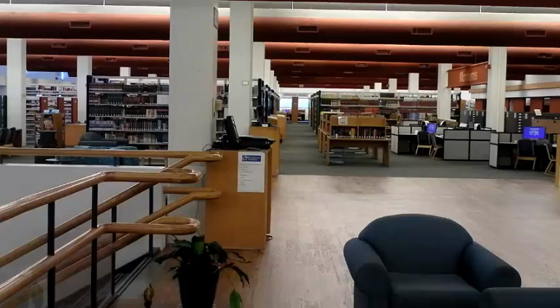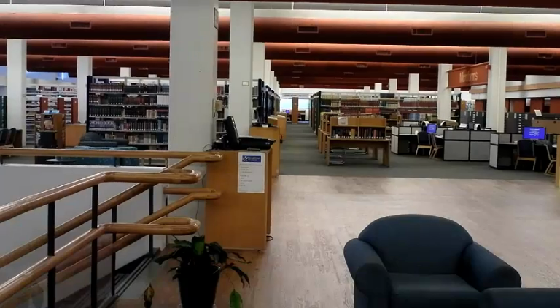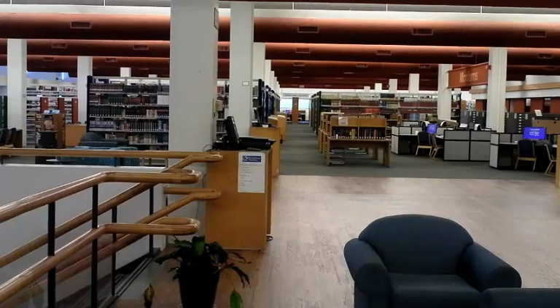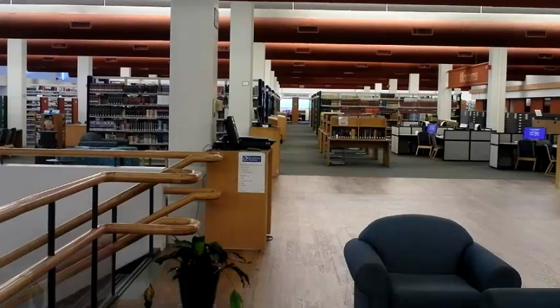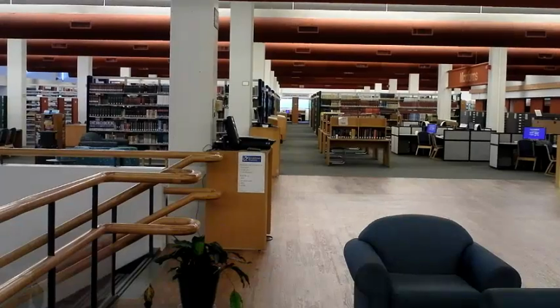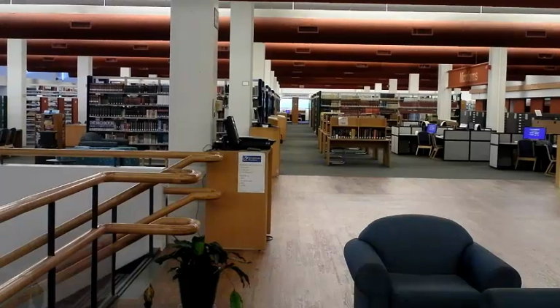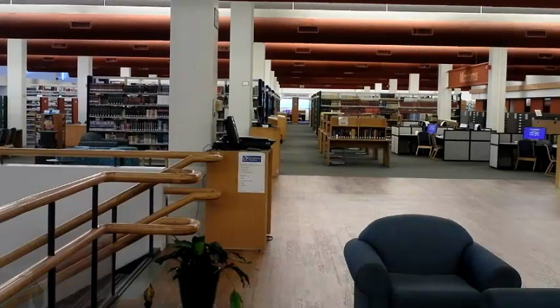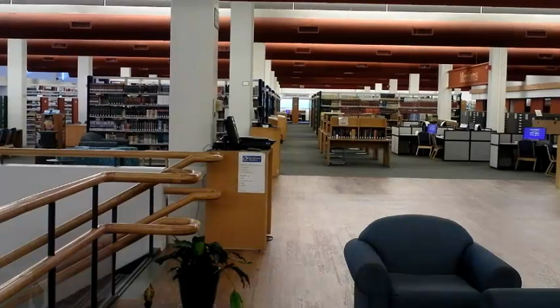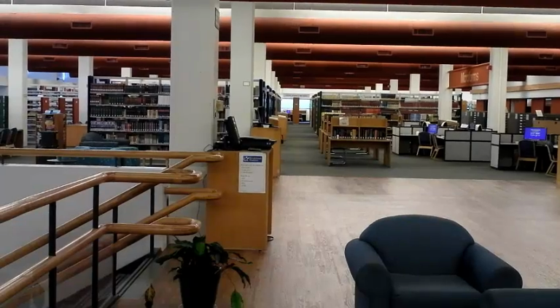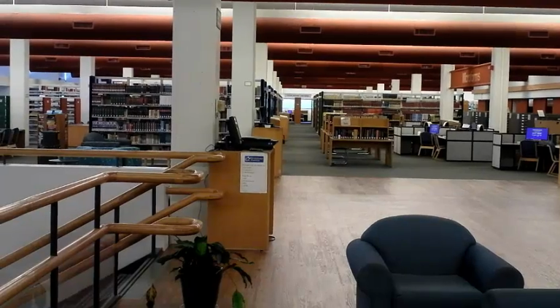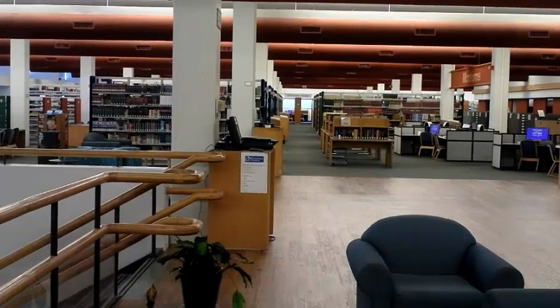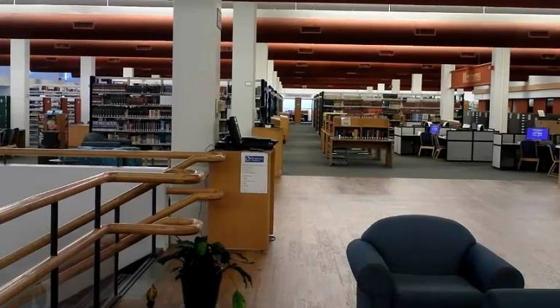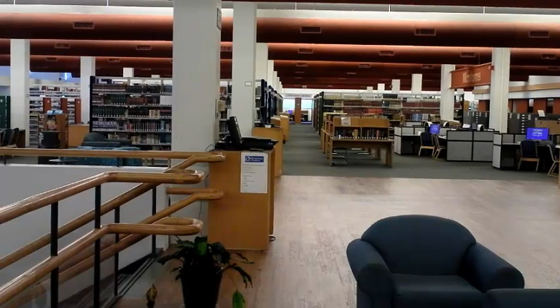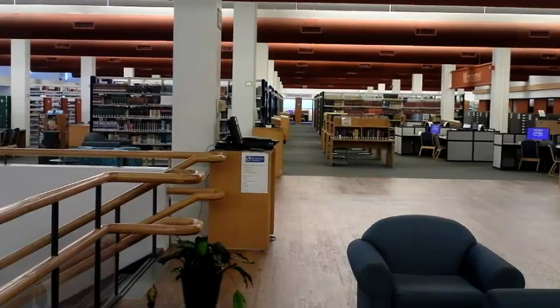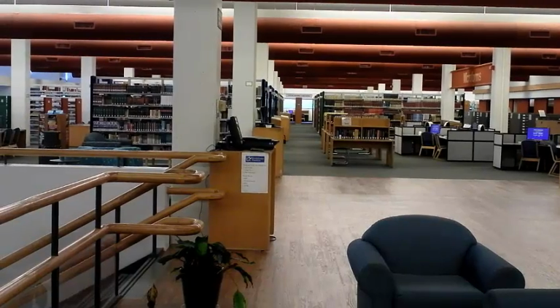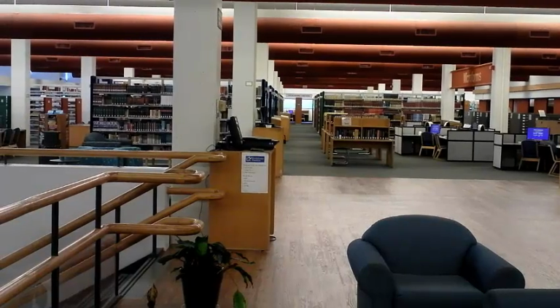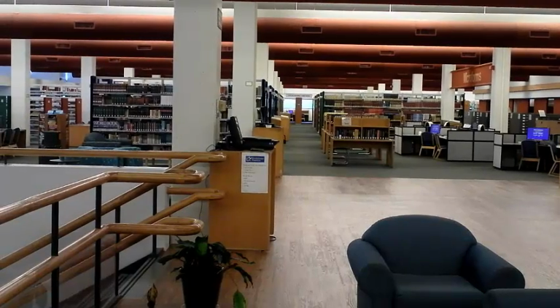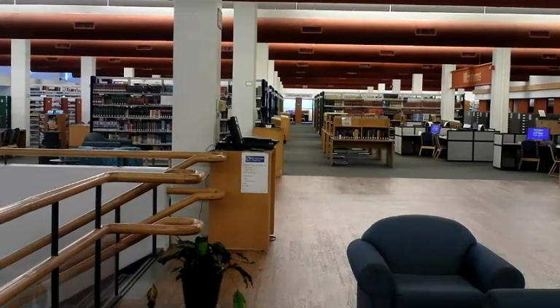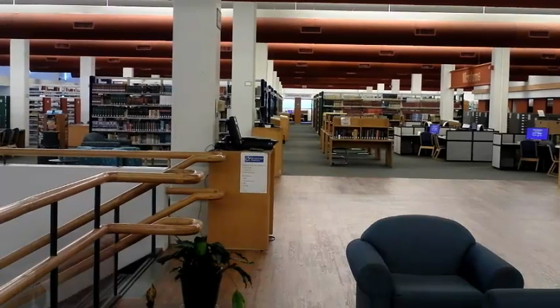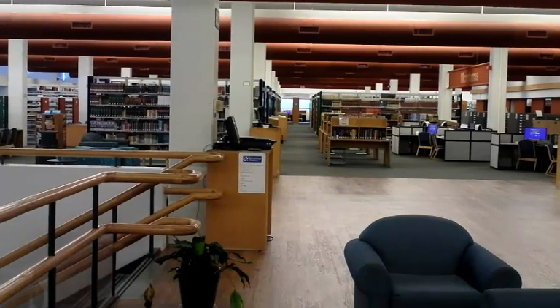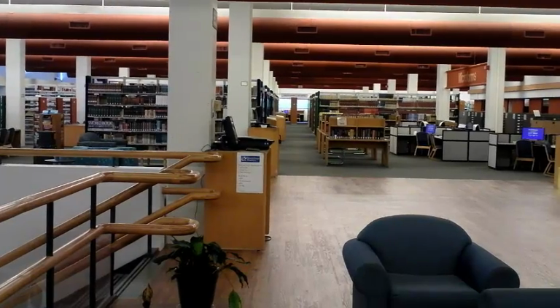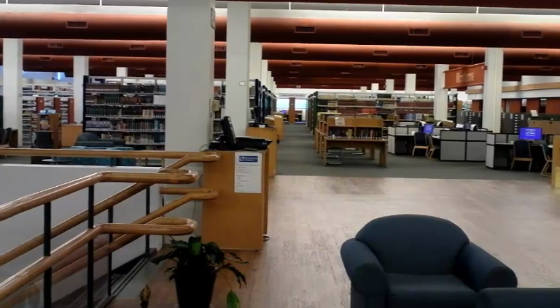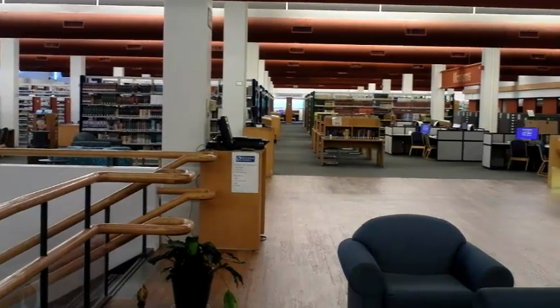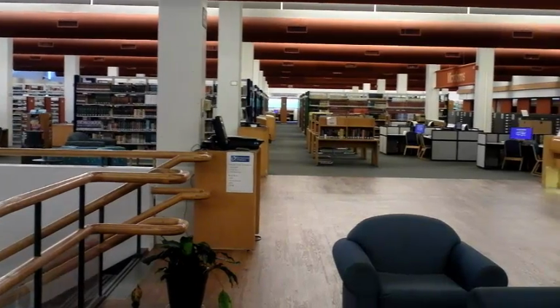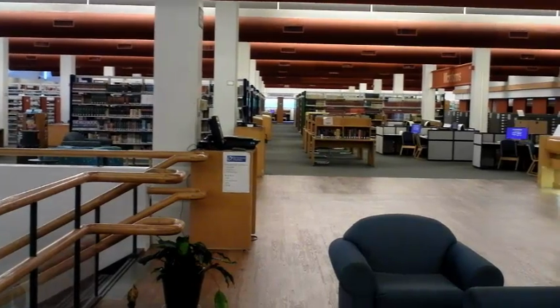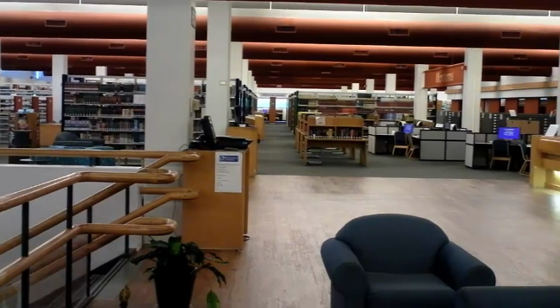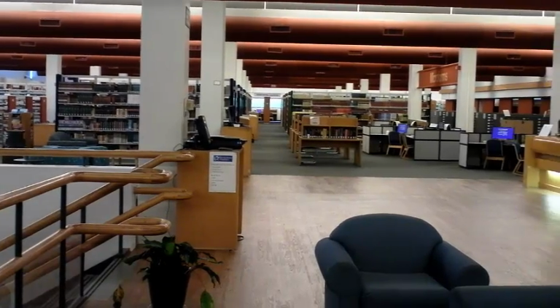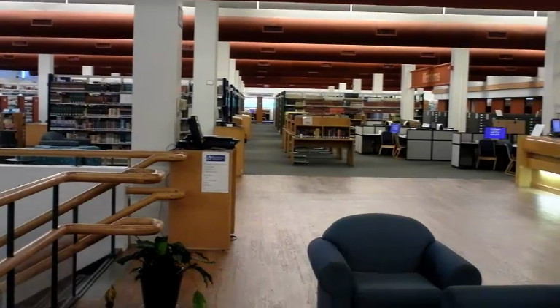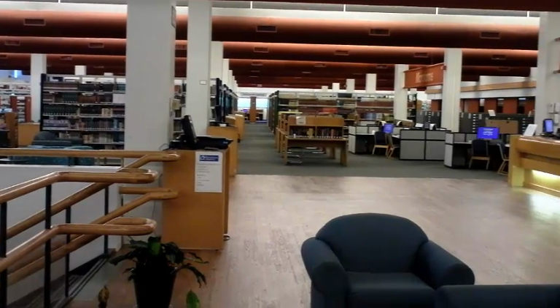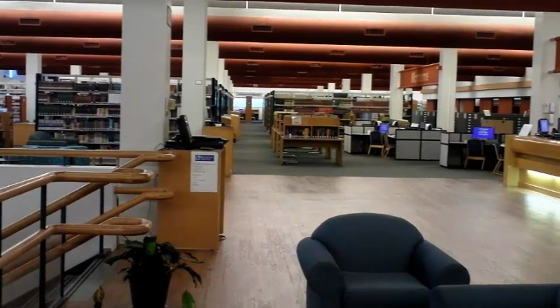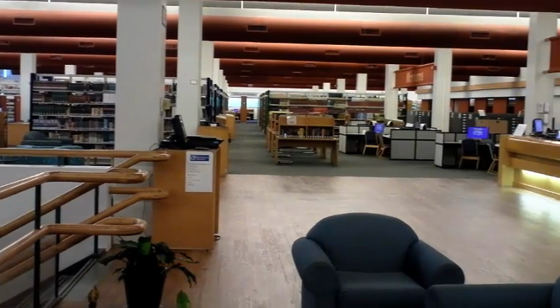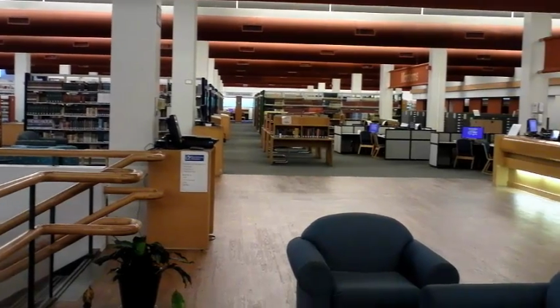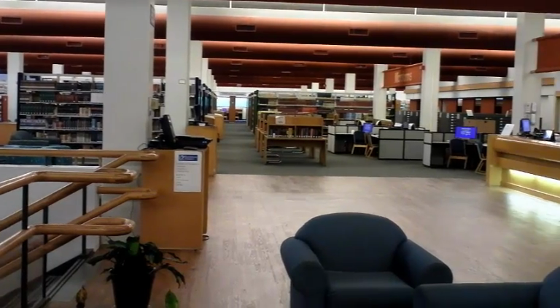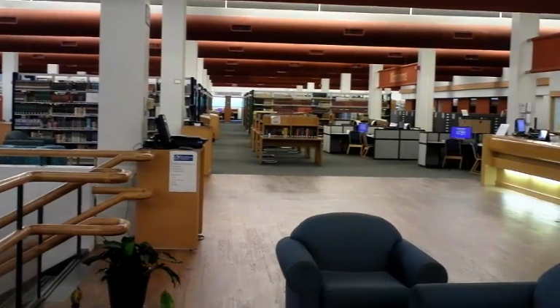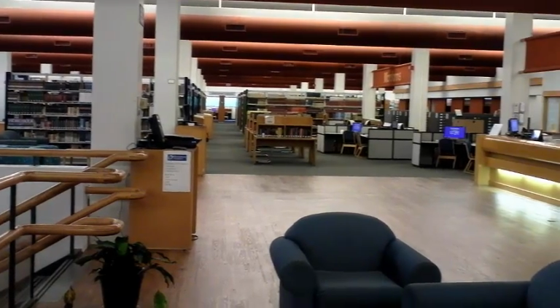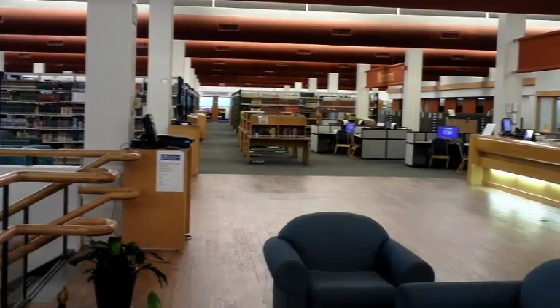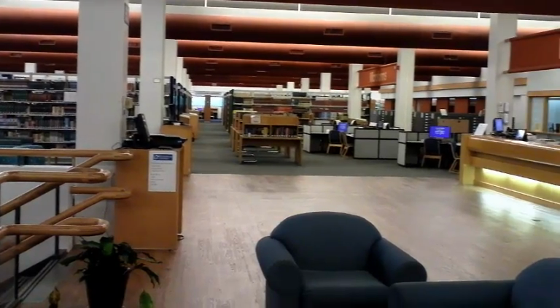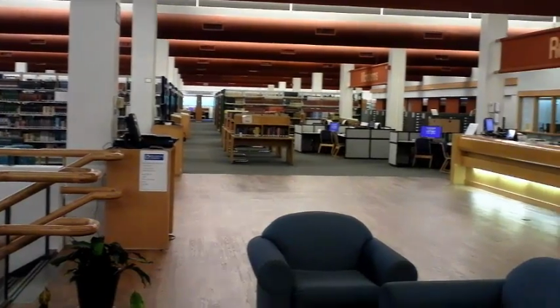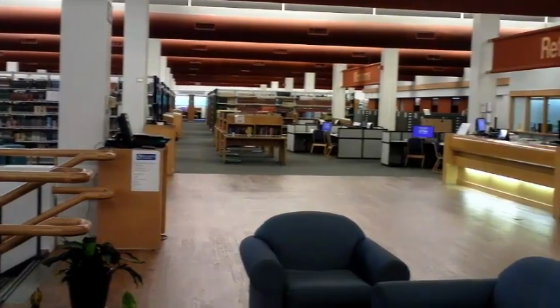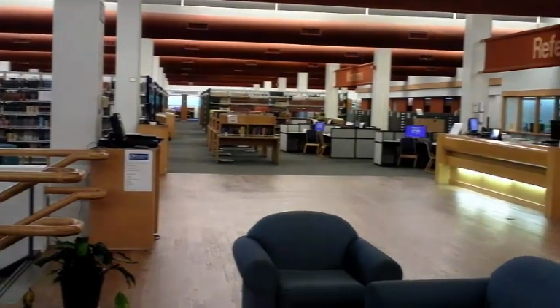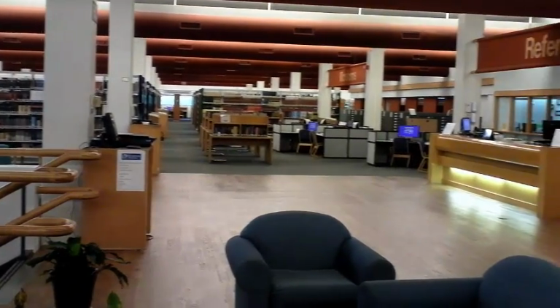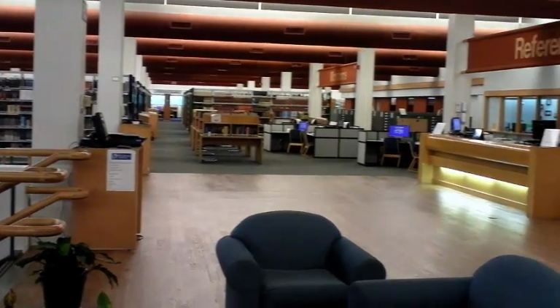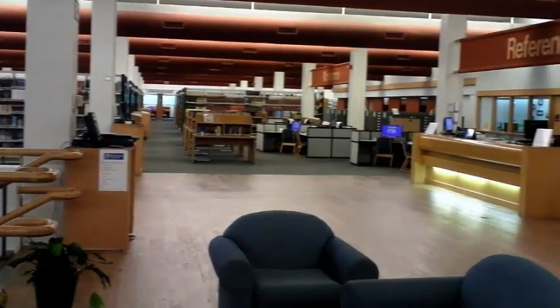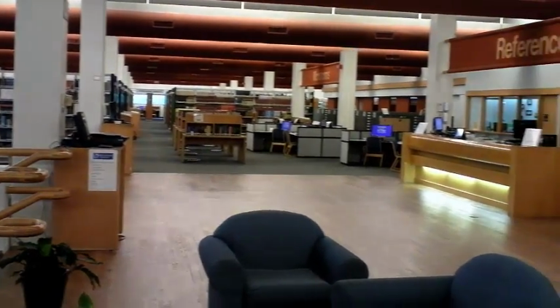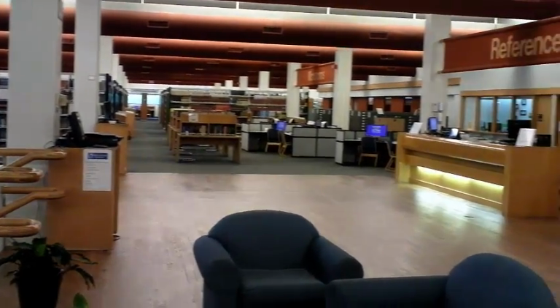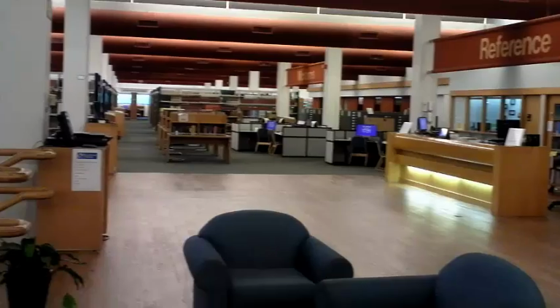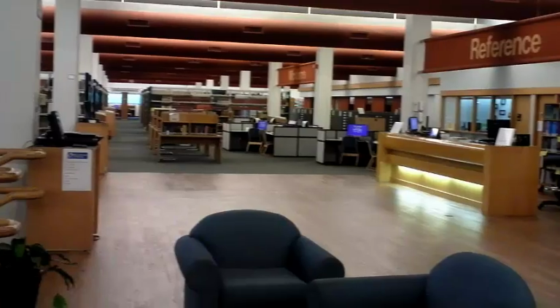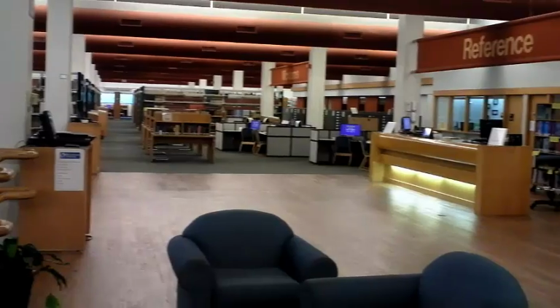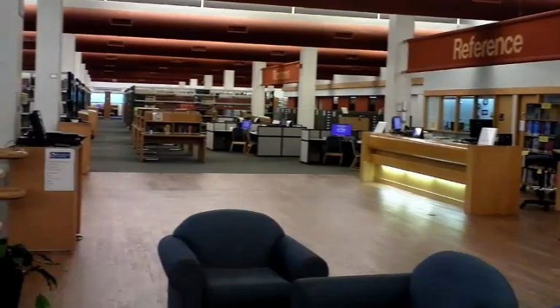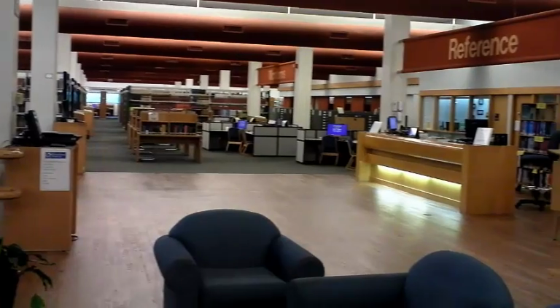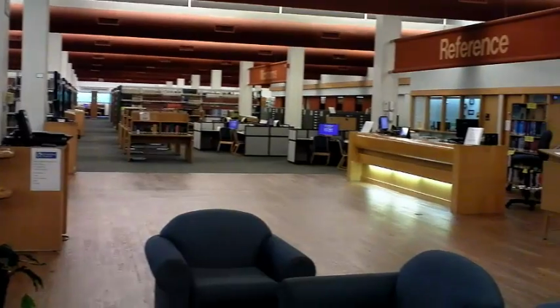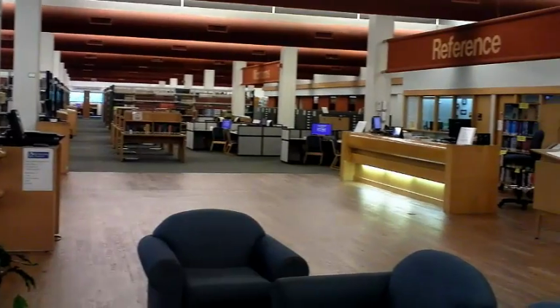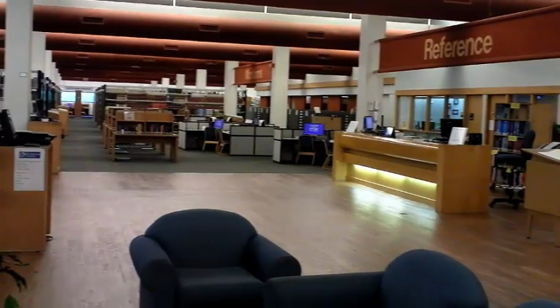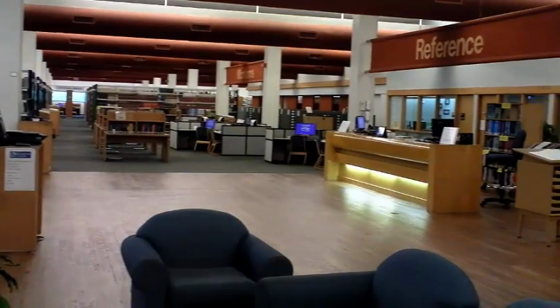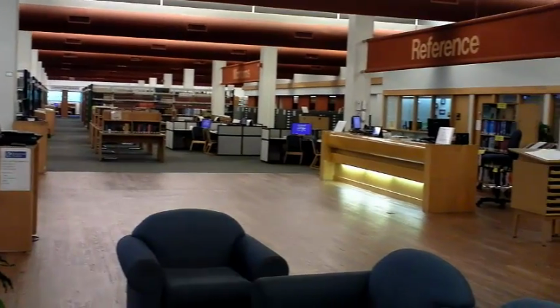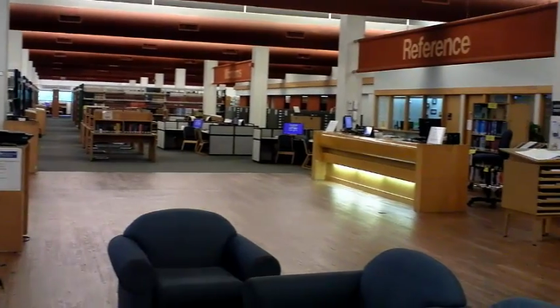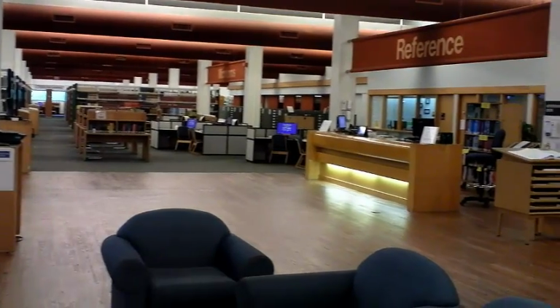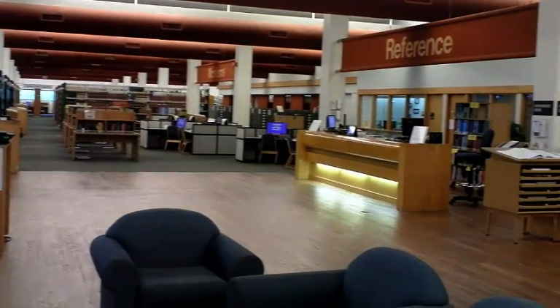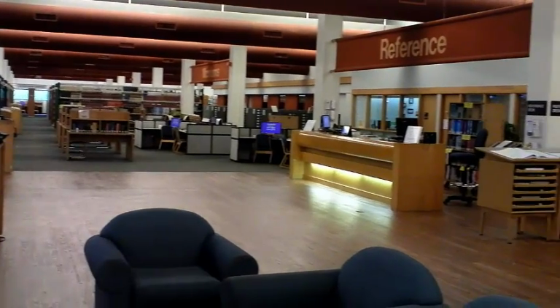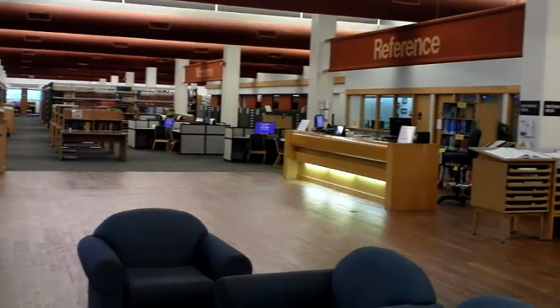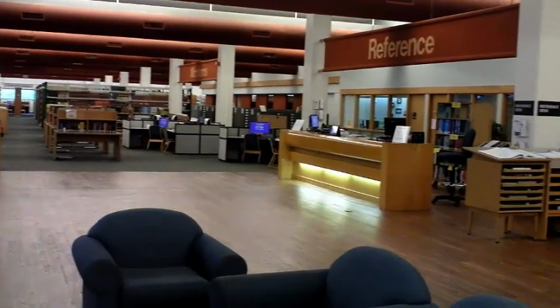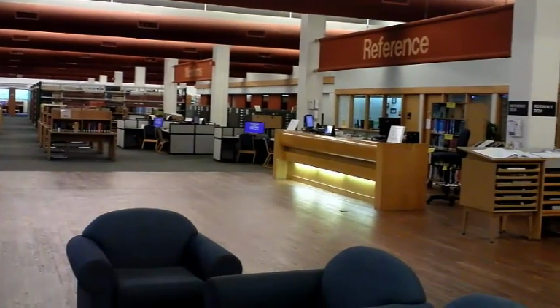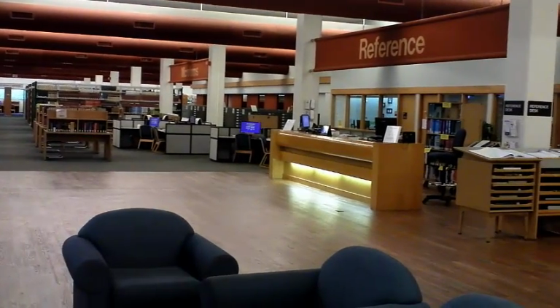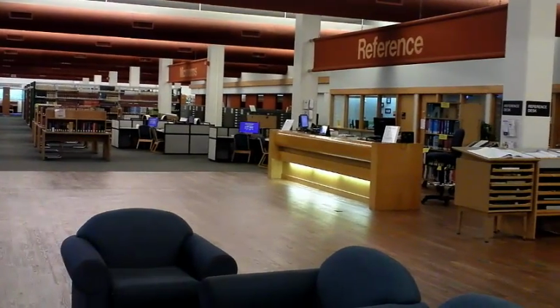In this video, we will be using Hunter Library's Book Scan Station, which is located near the reference desk on the main floor.